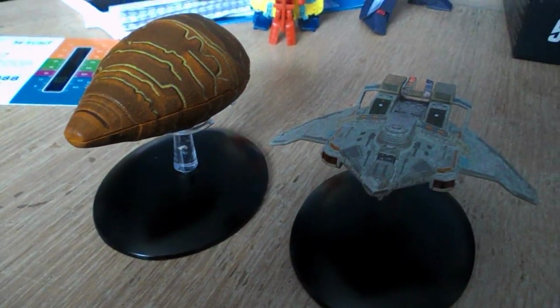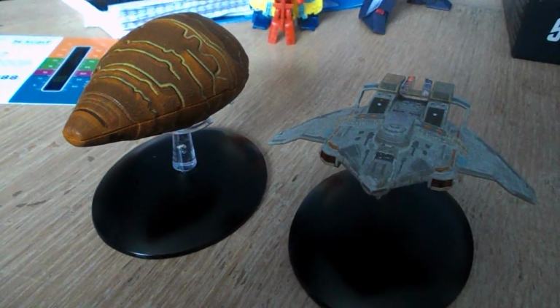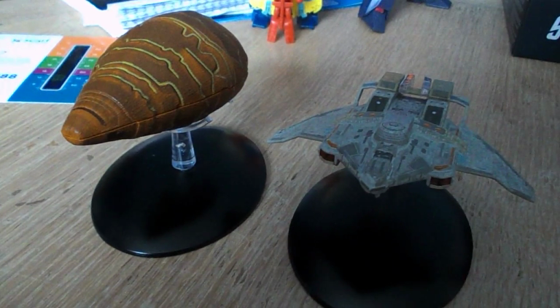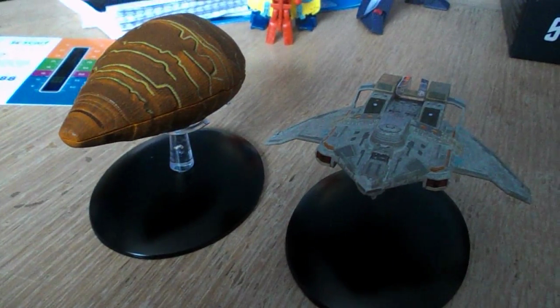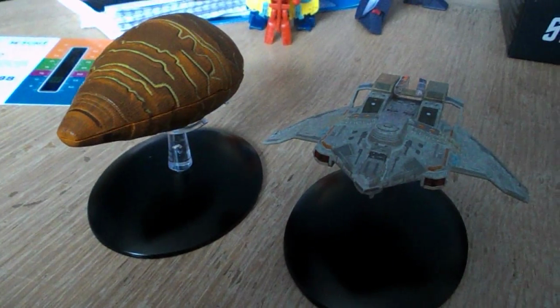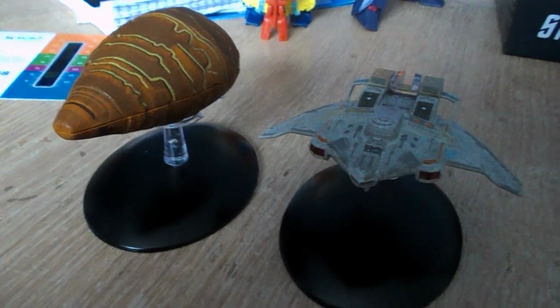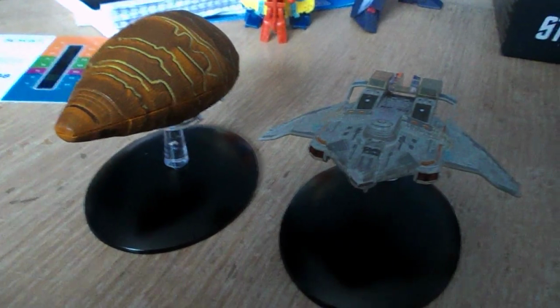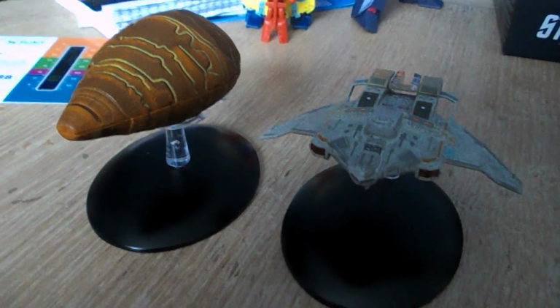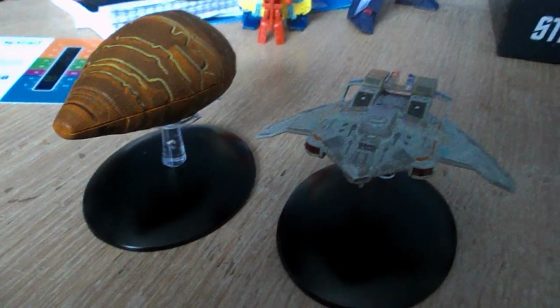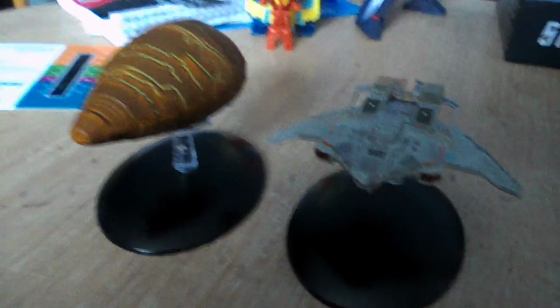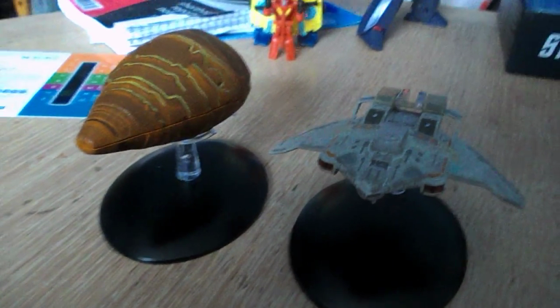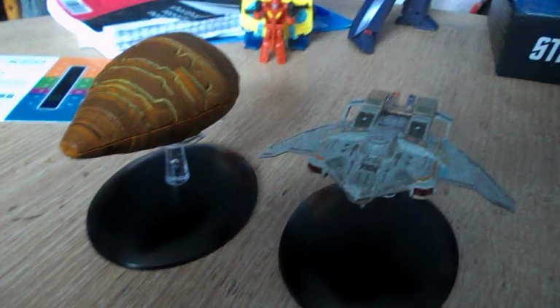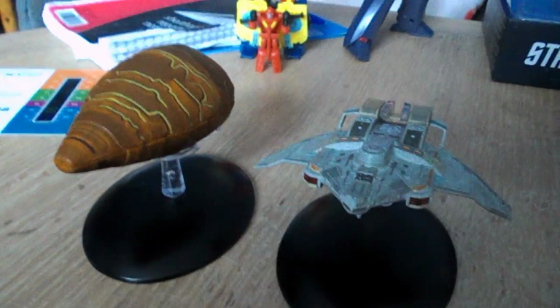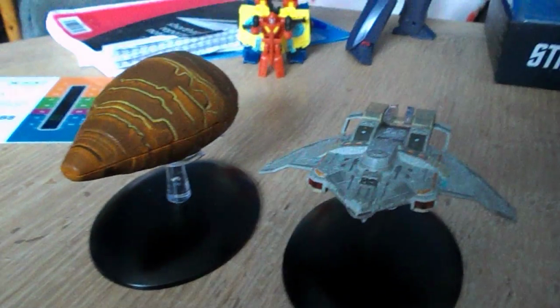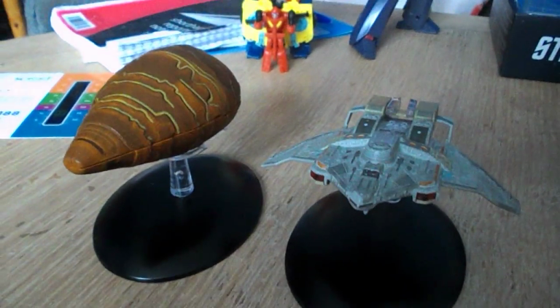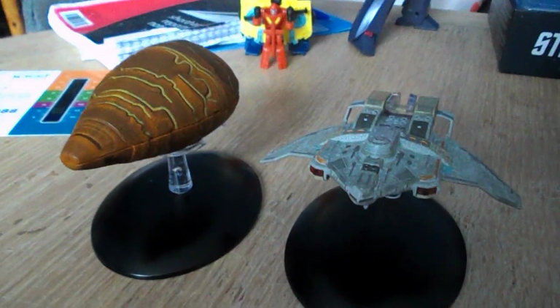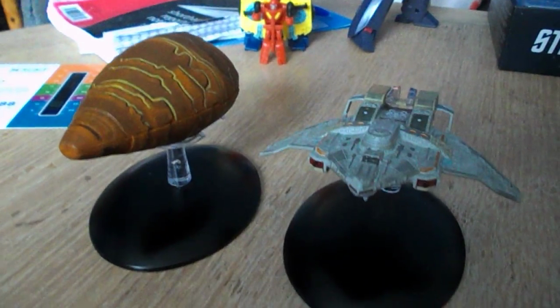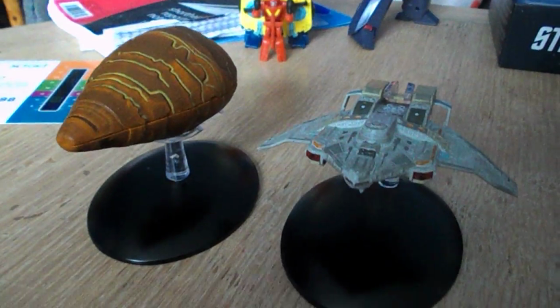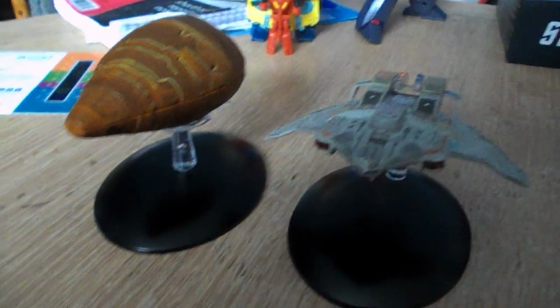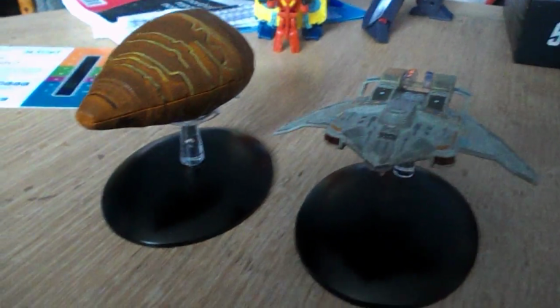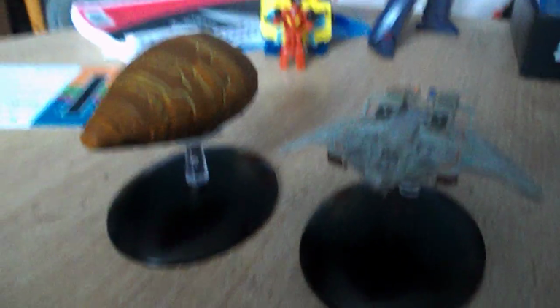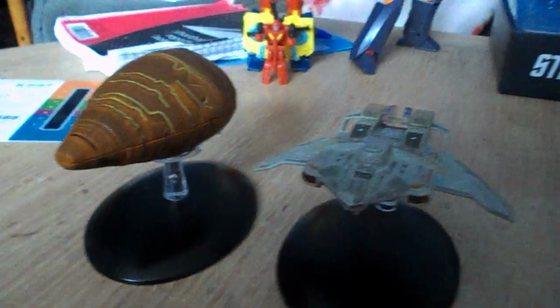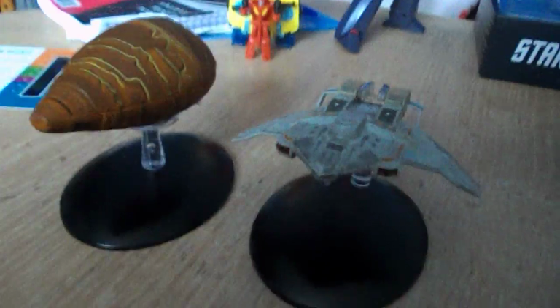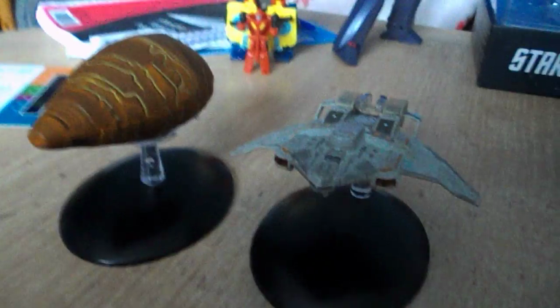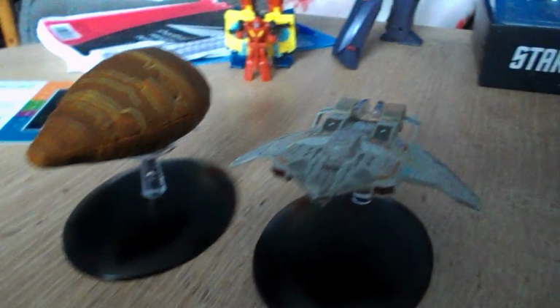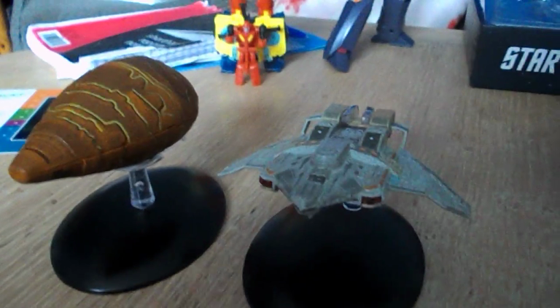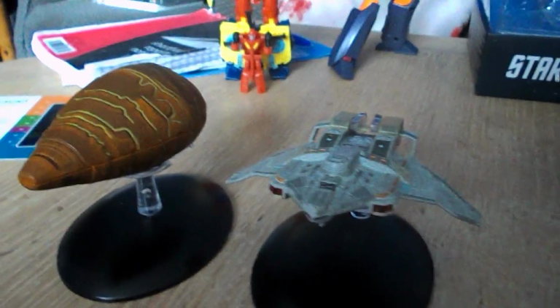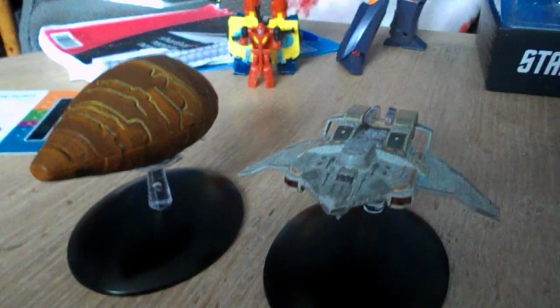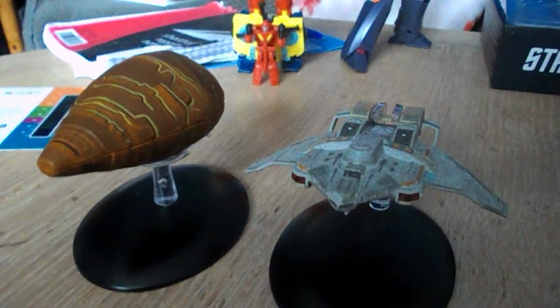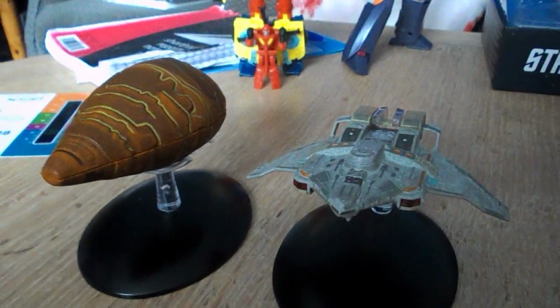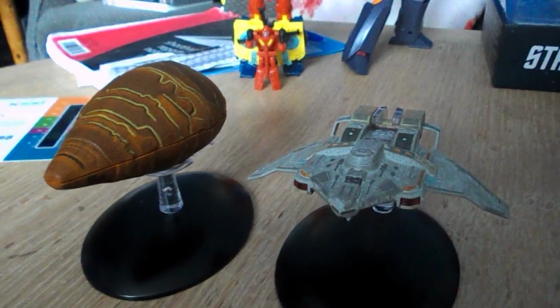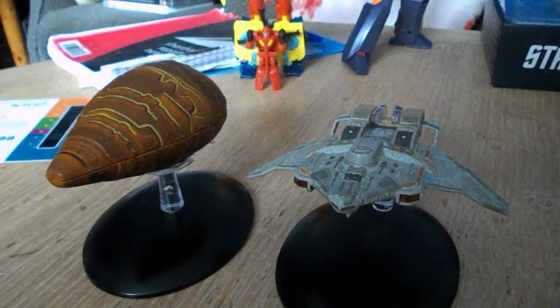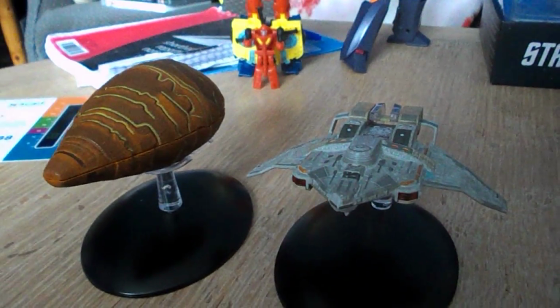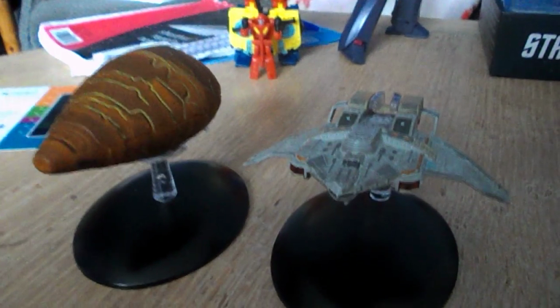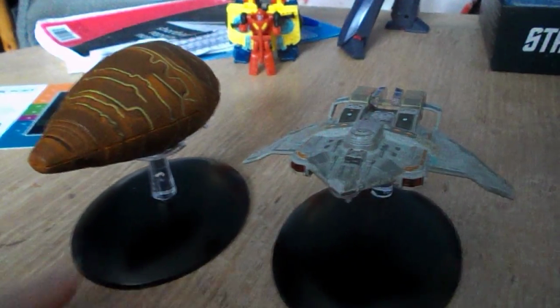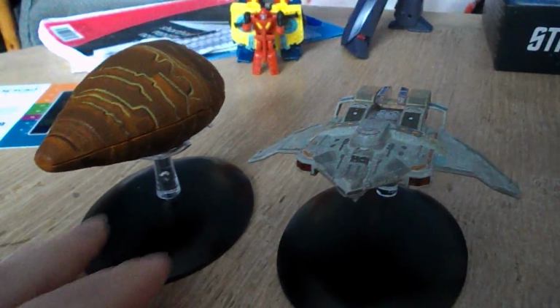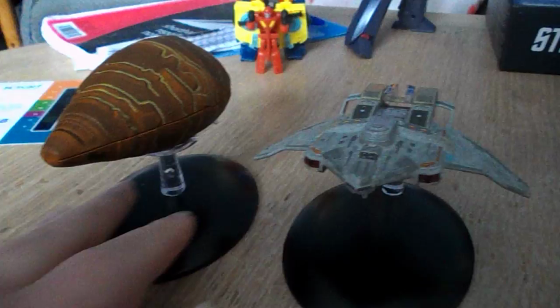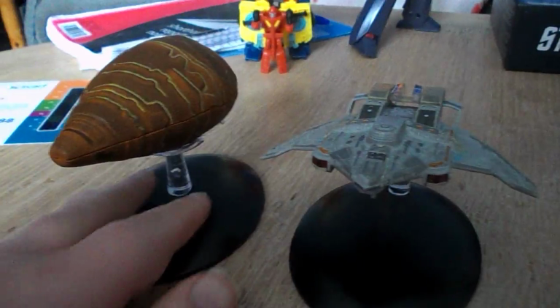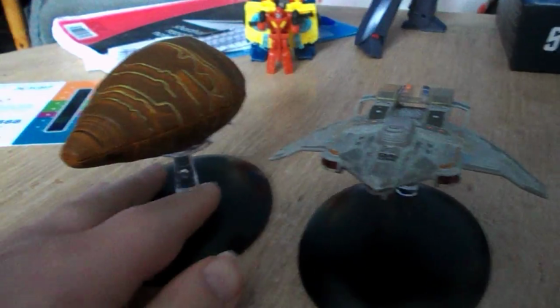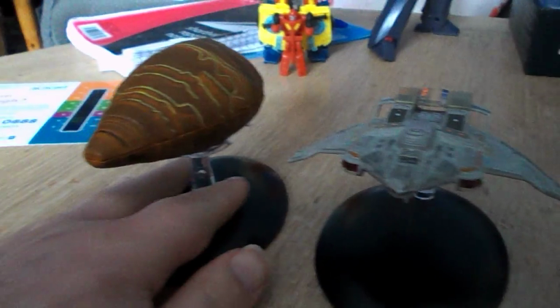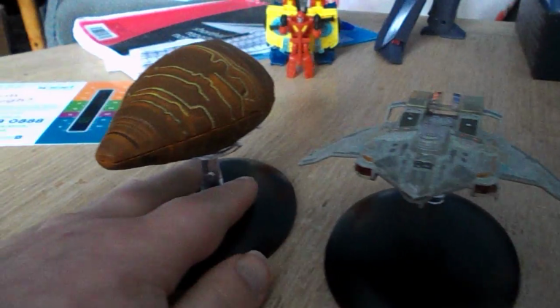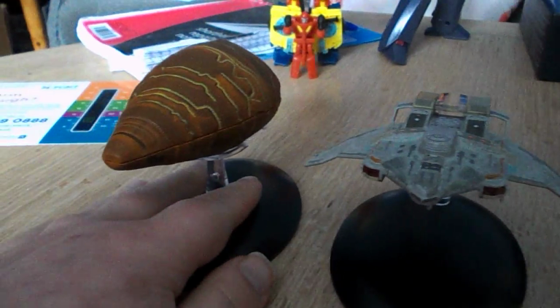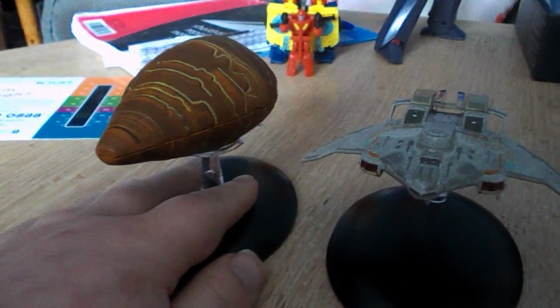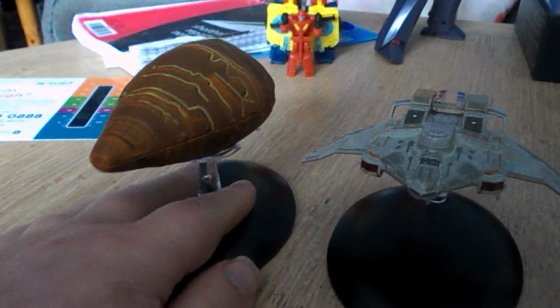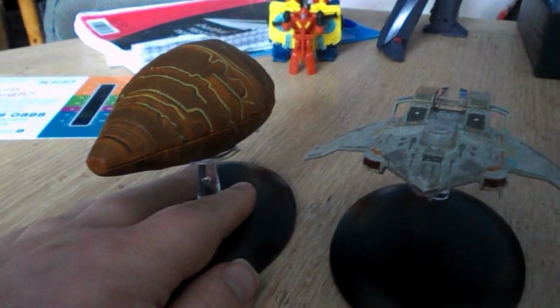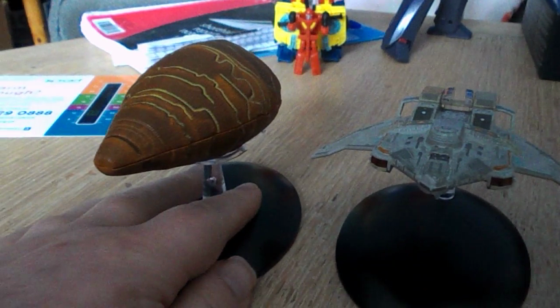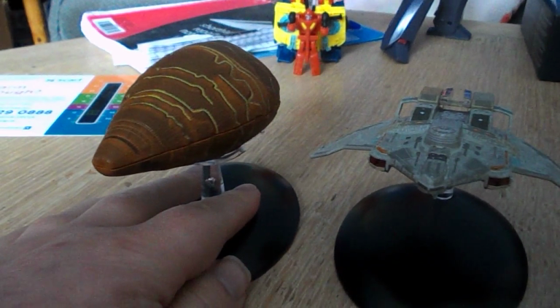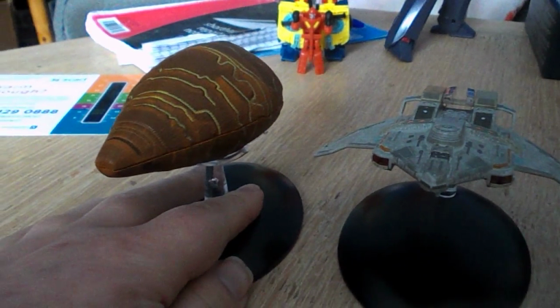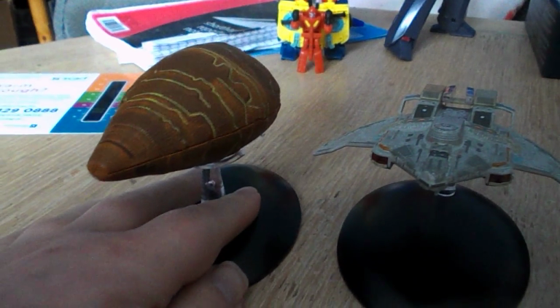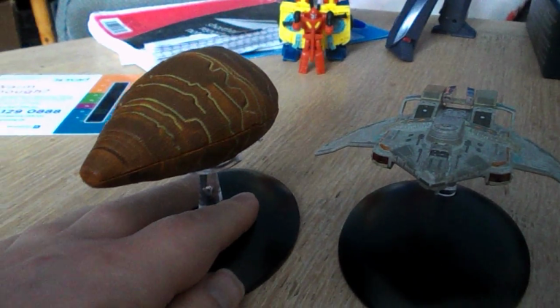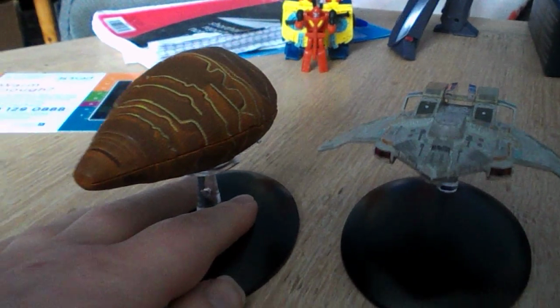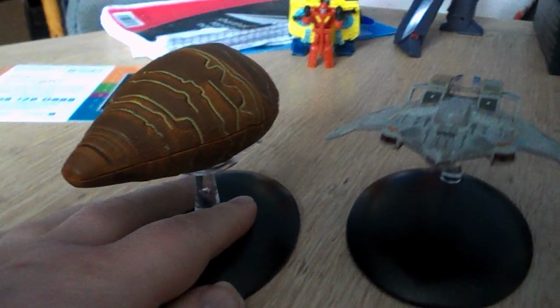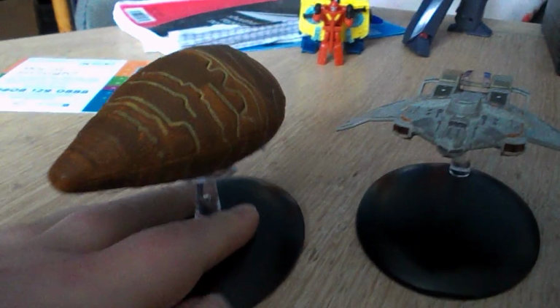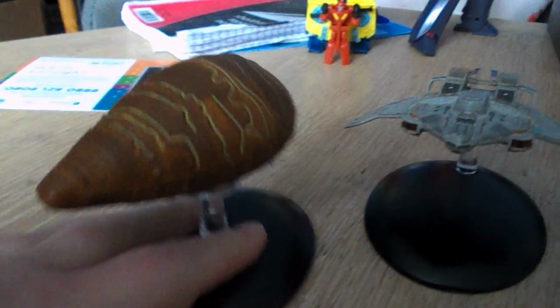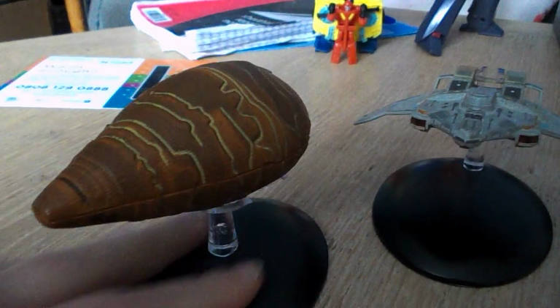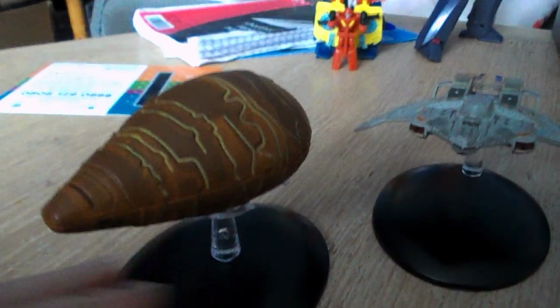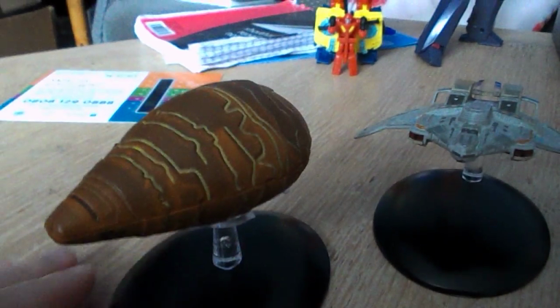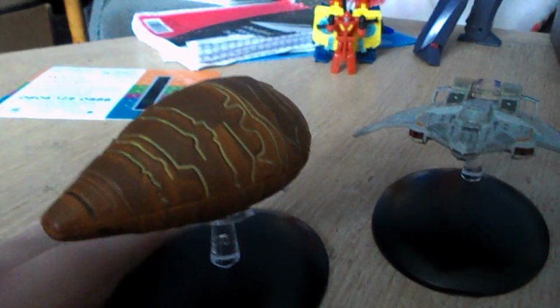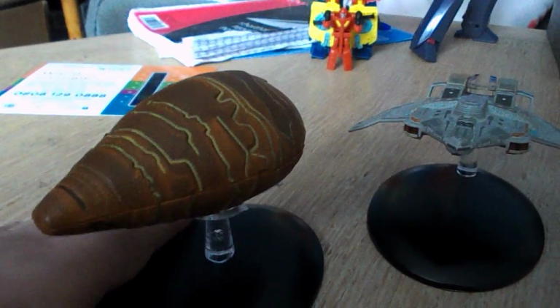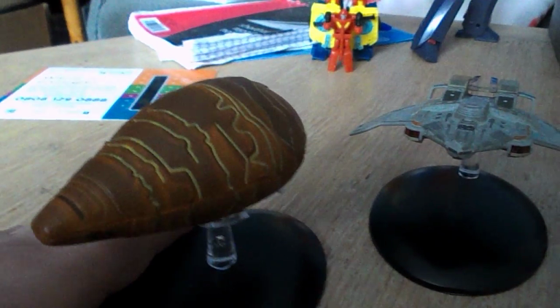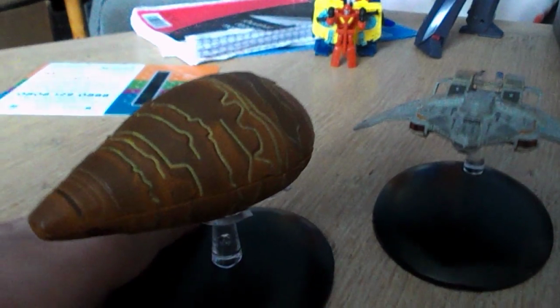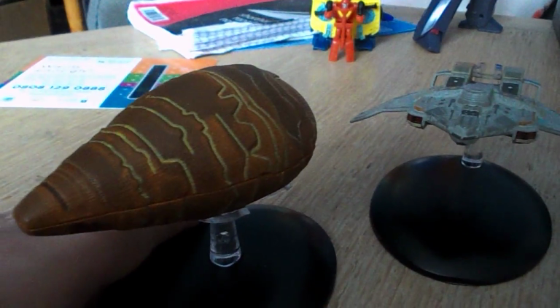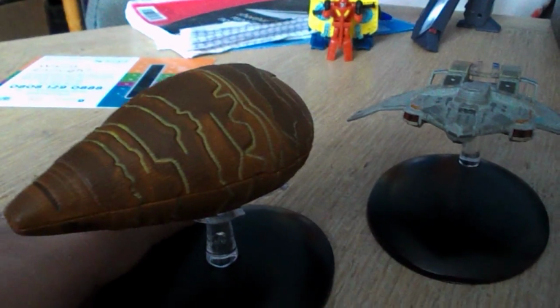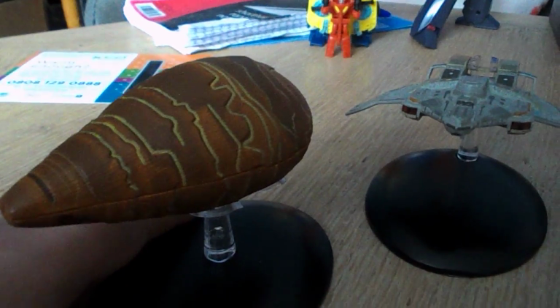The new models arrived yesterday, minus the binder that was supposed to come with them. Let's get started.